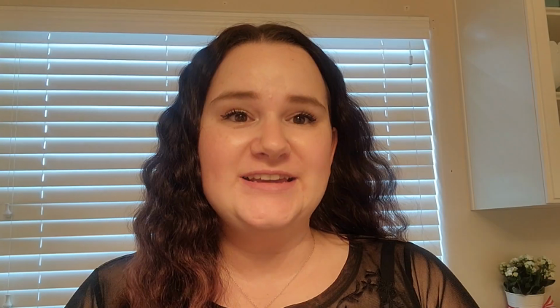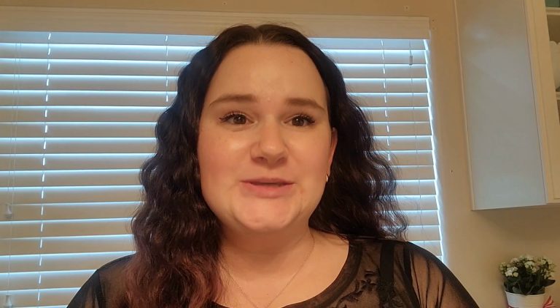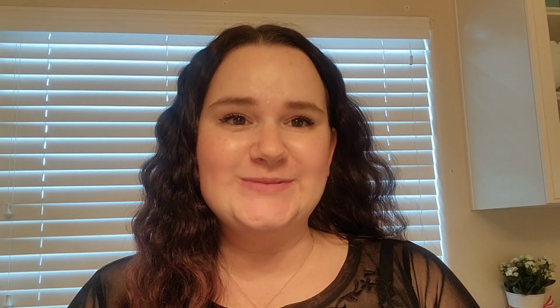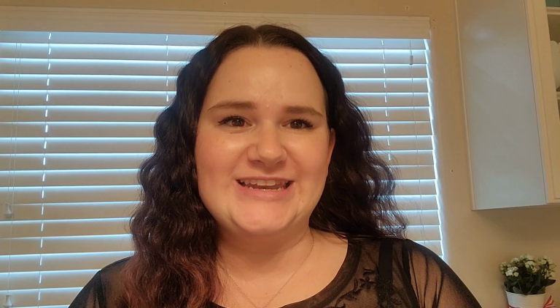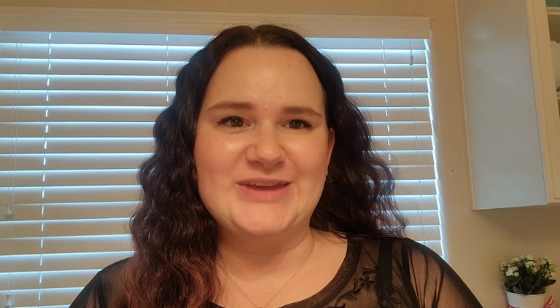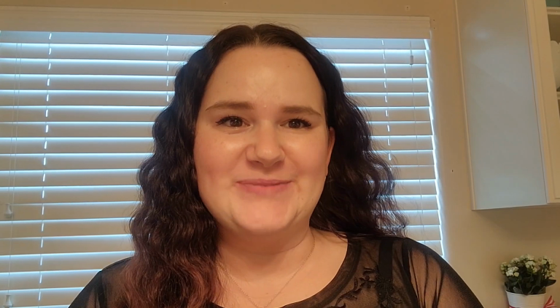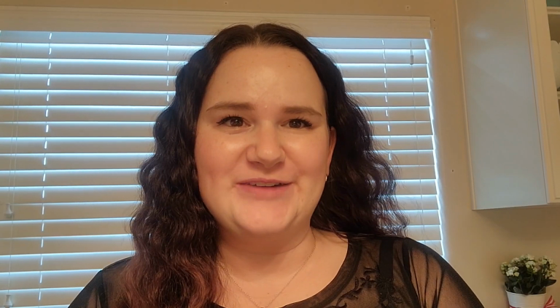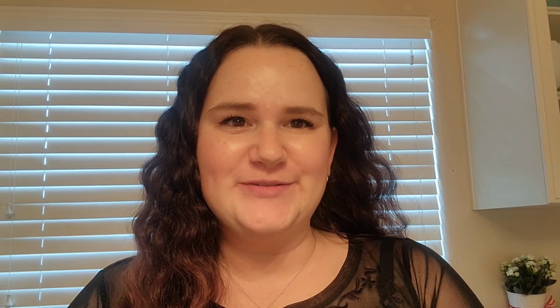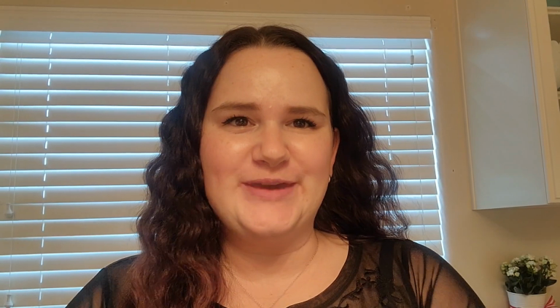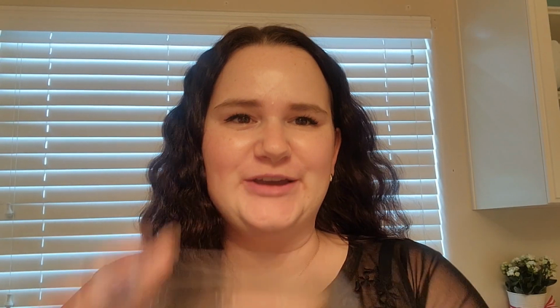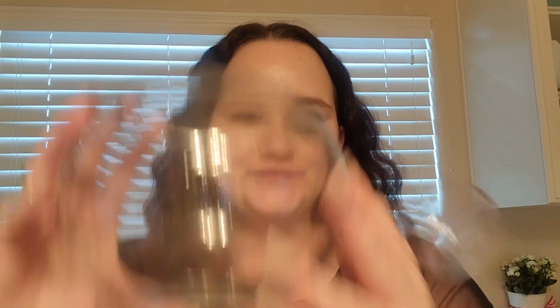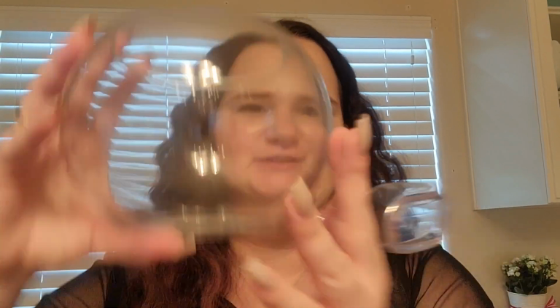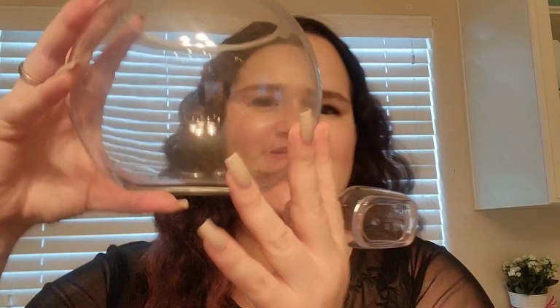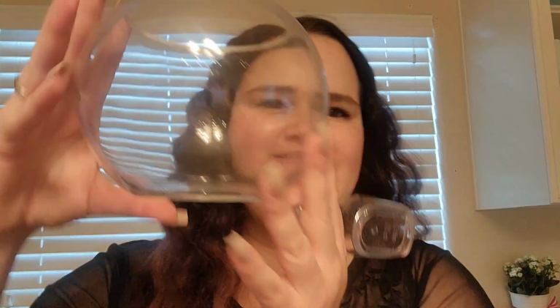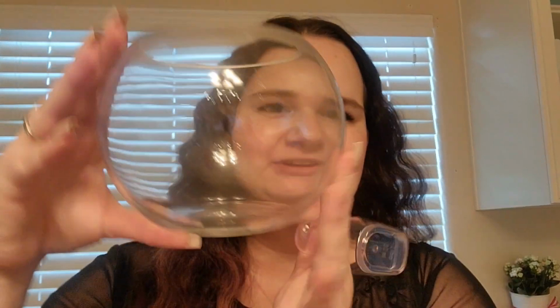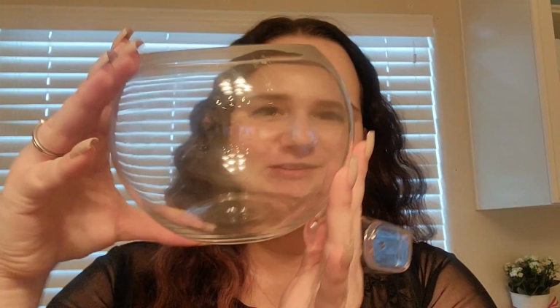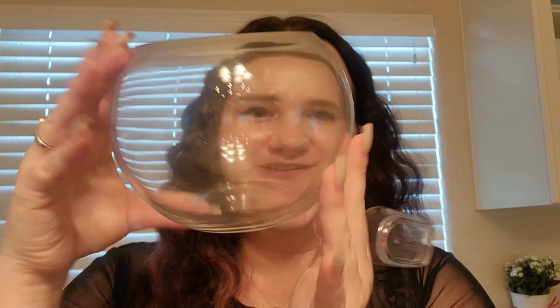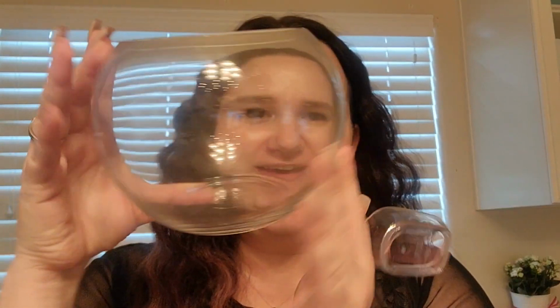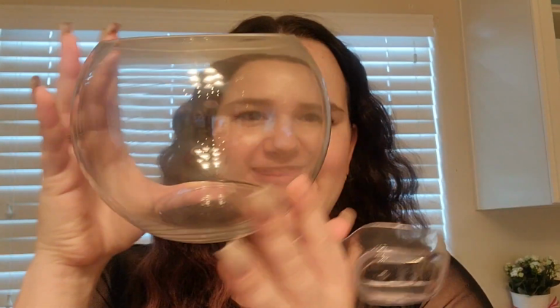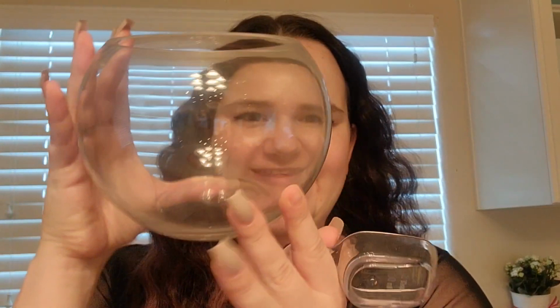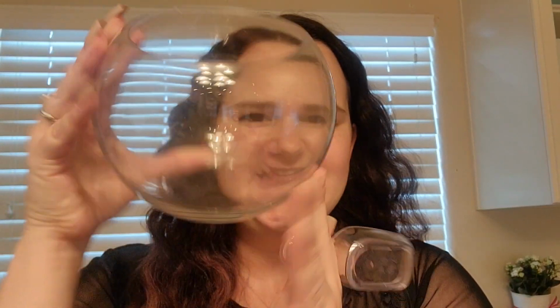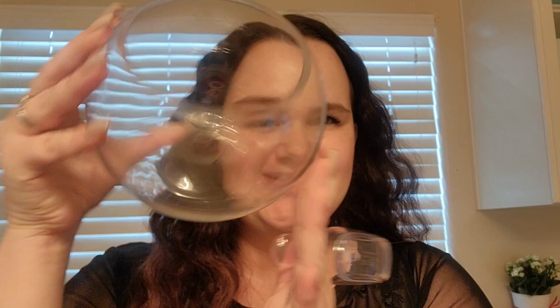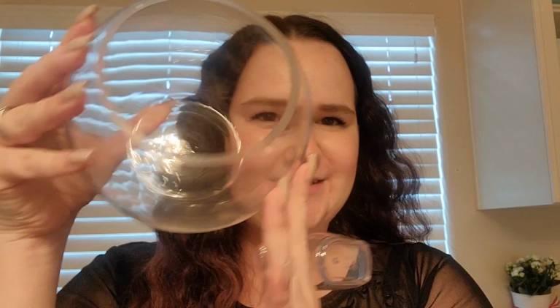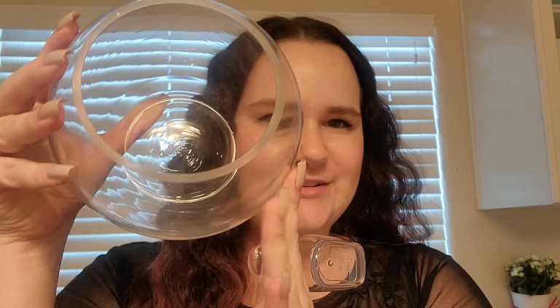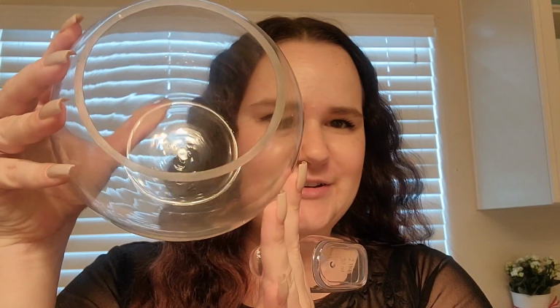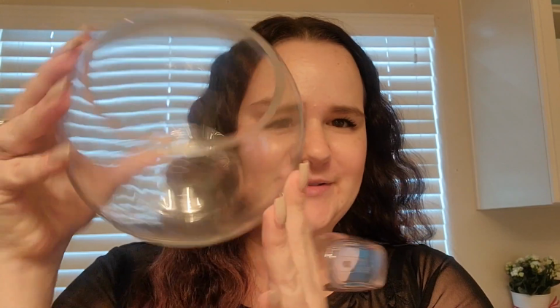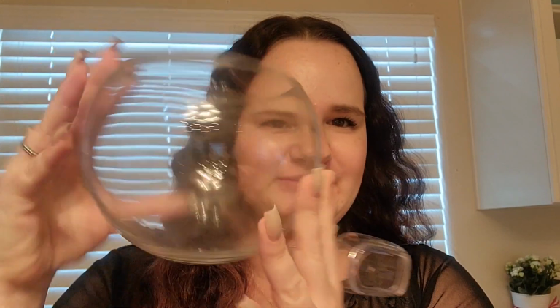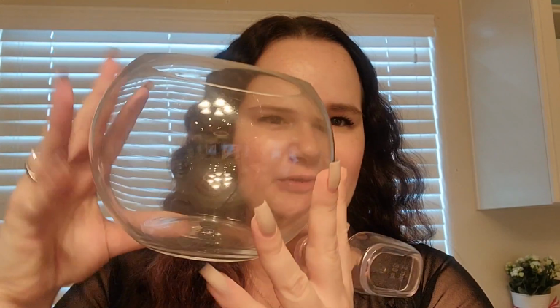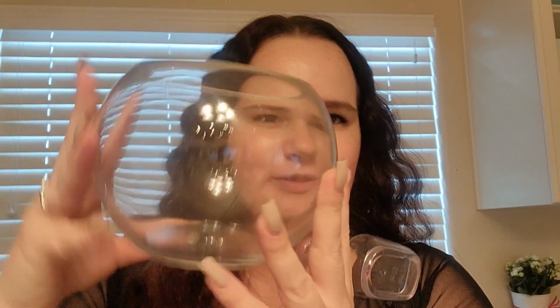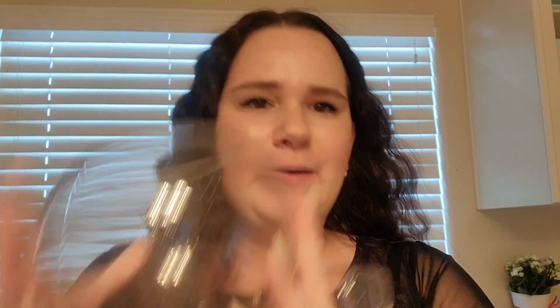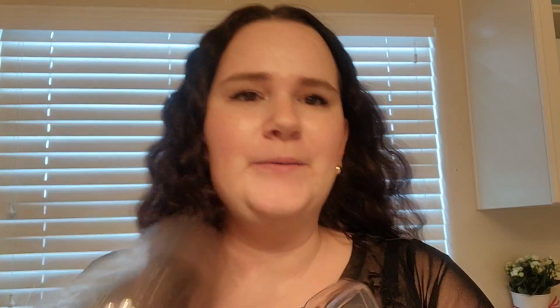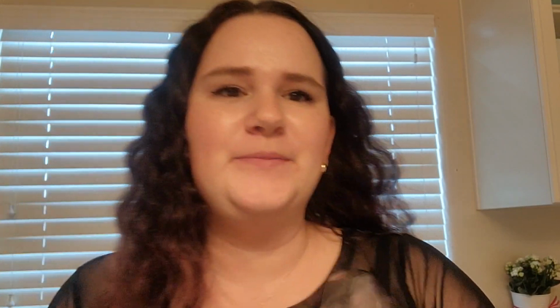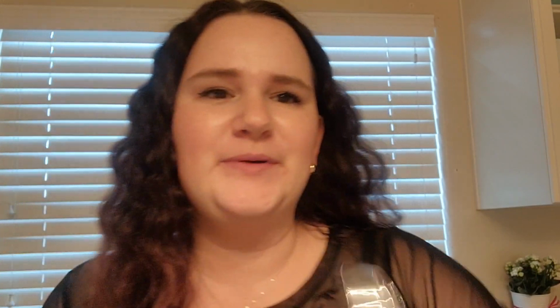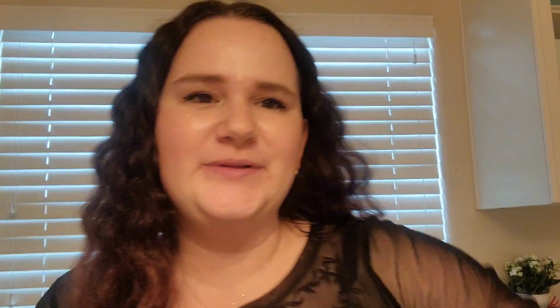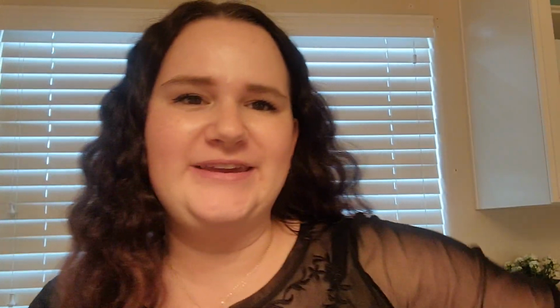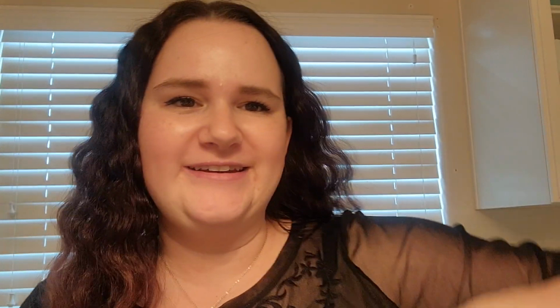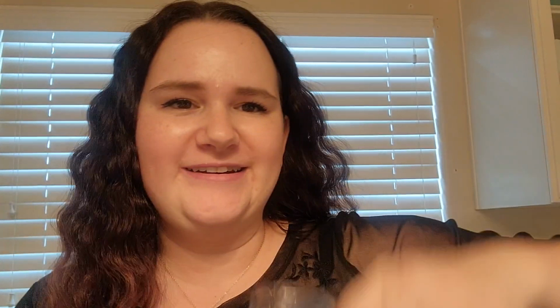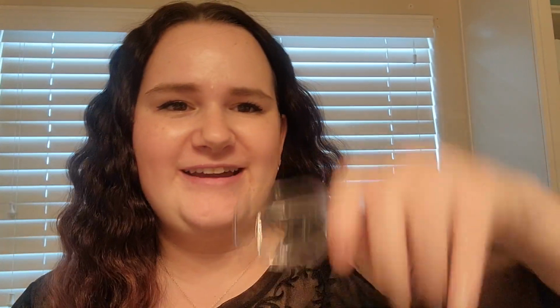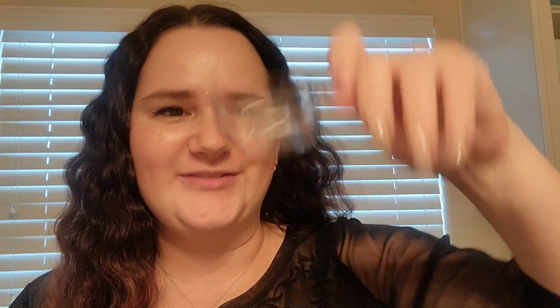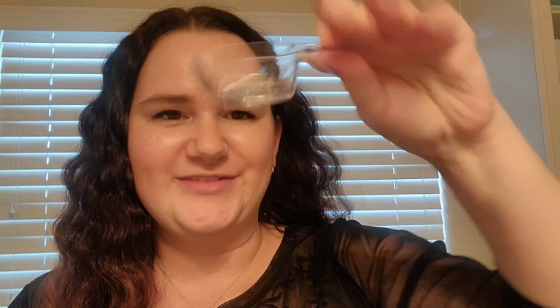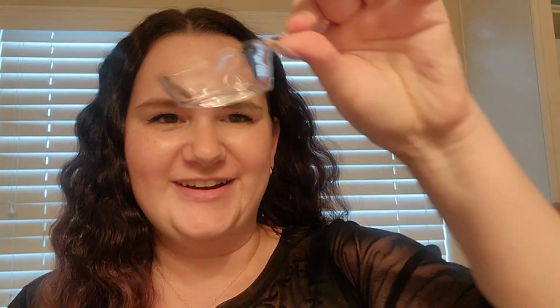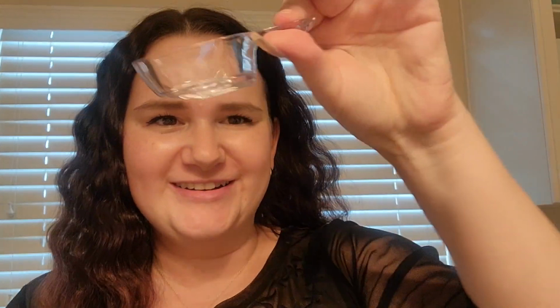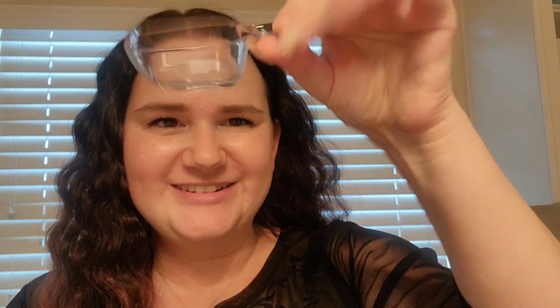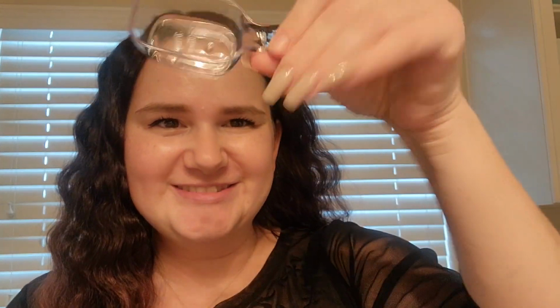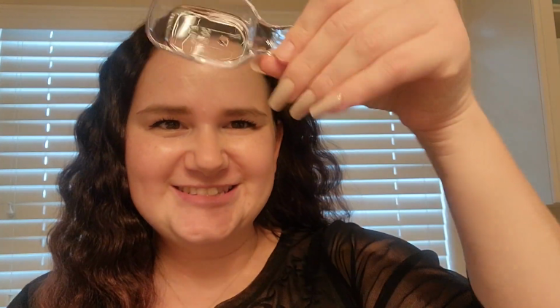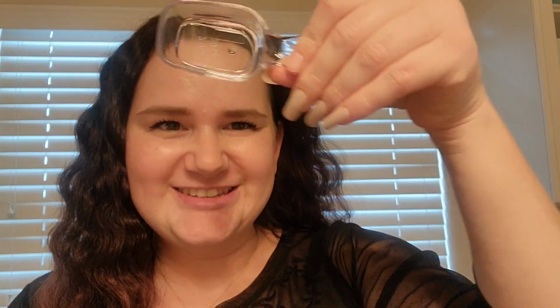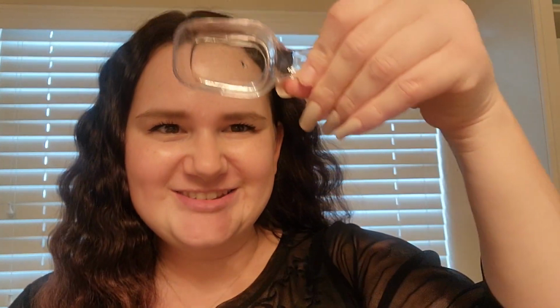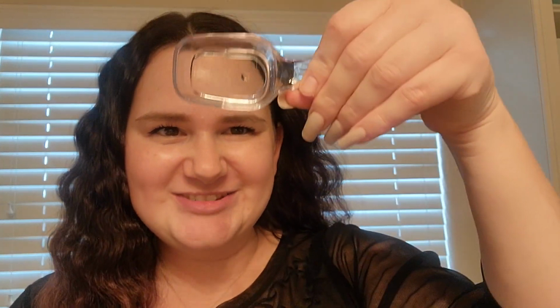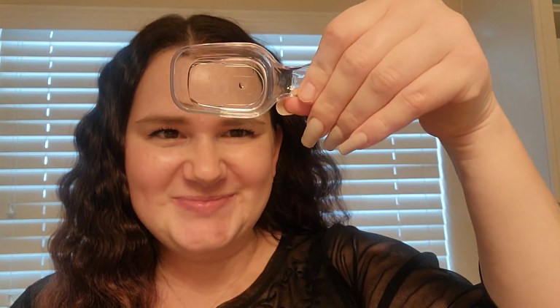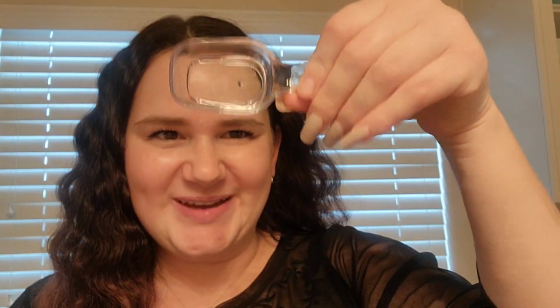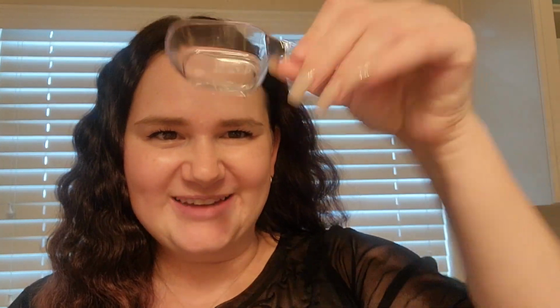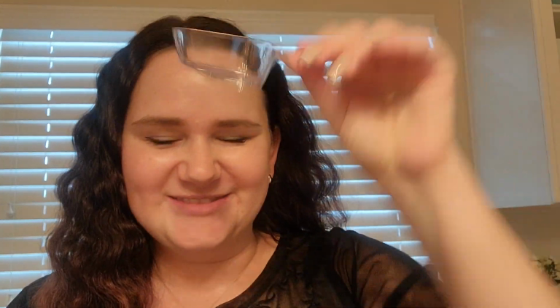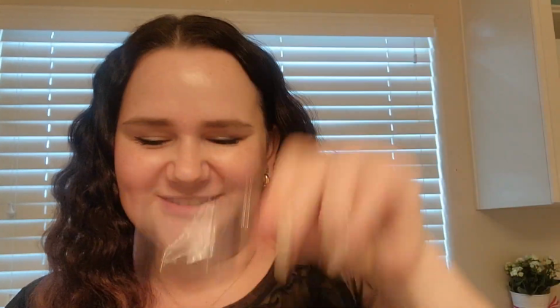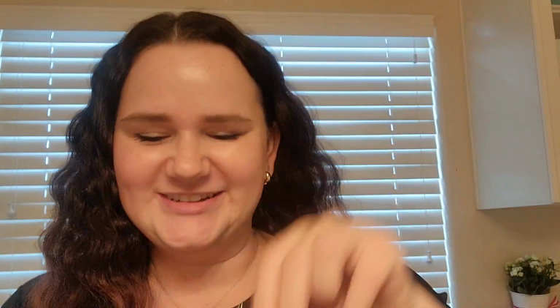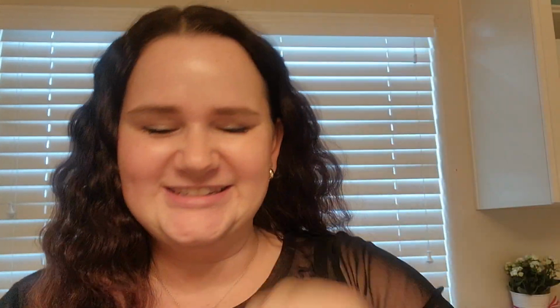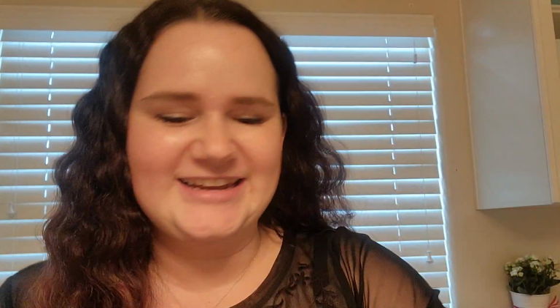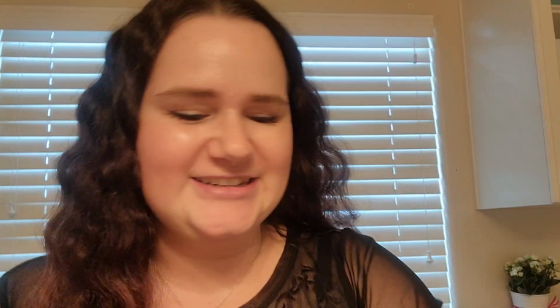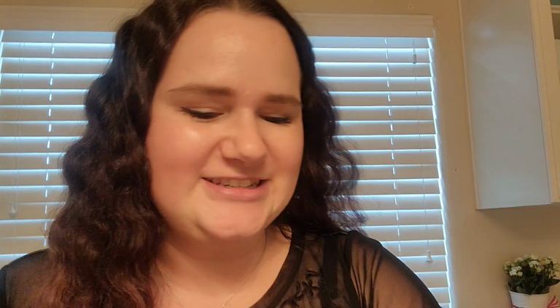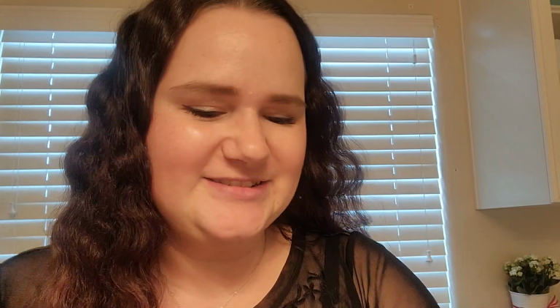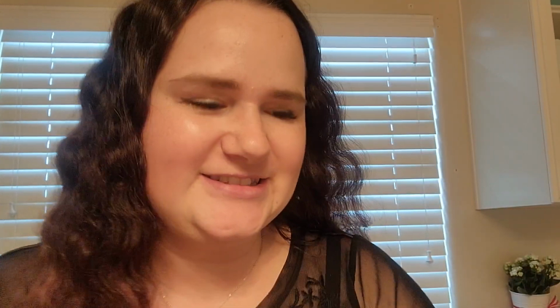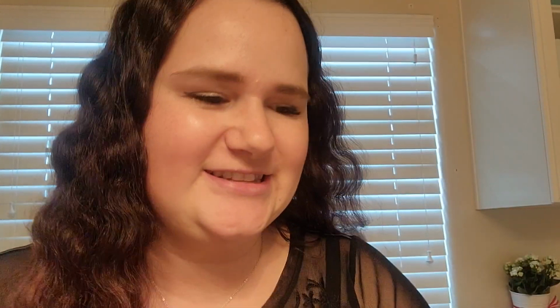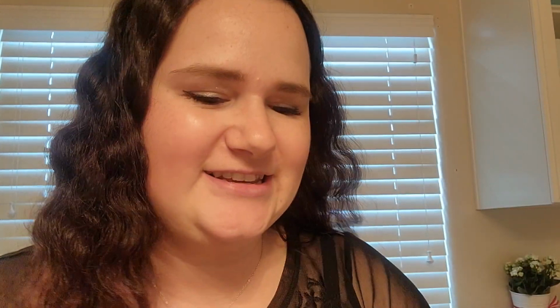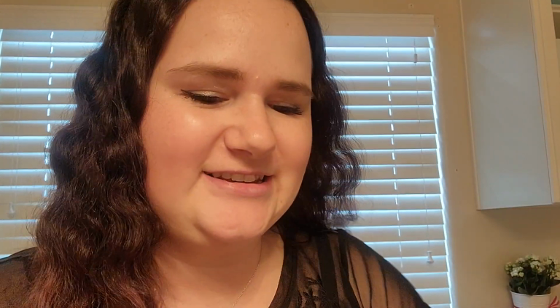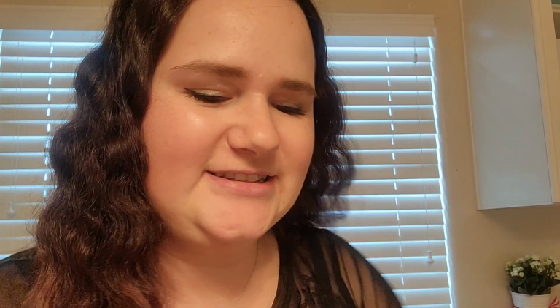Lucky Scoop is getting a bit of a makeover. This is our new little bowl here and we've got our new scoop. I am so excited to use these.